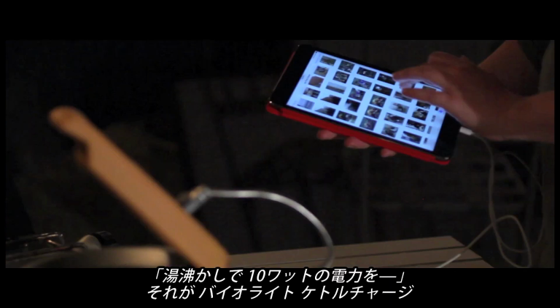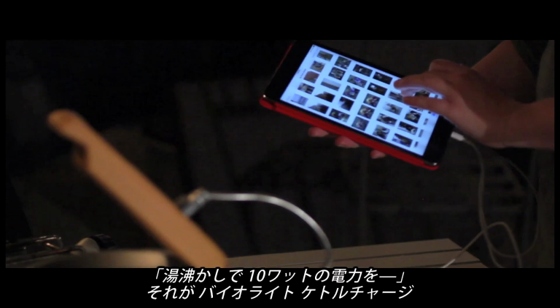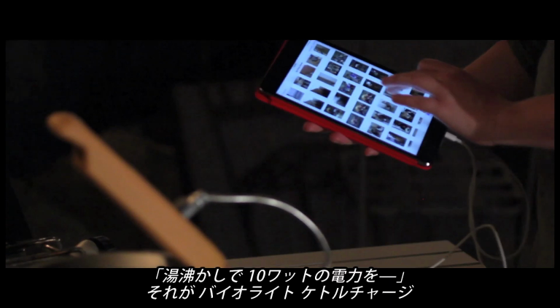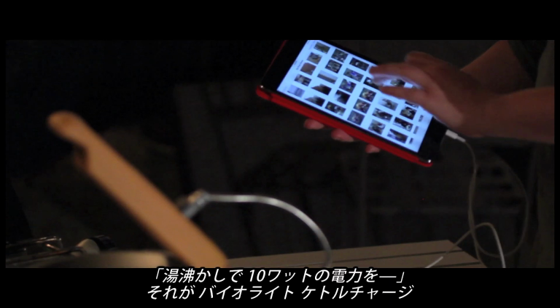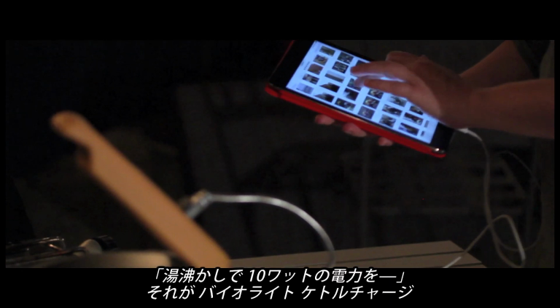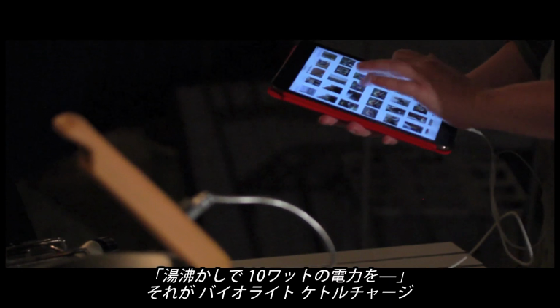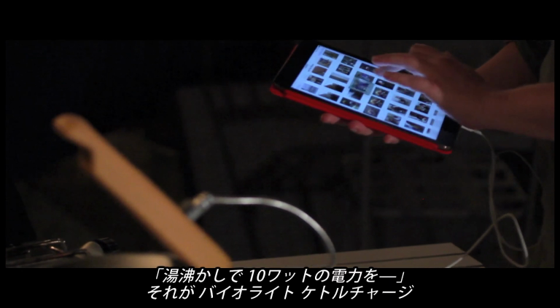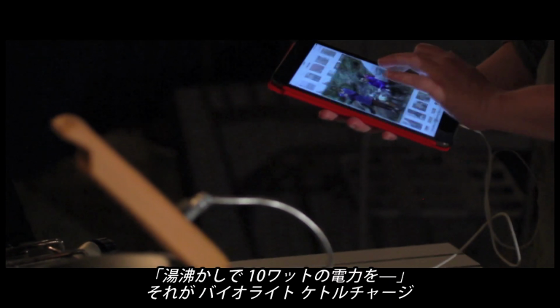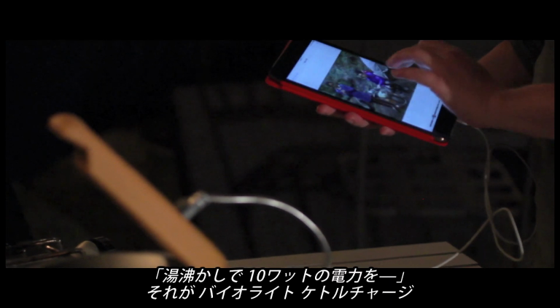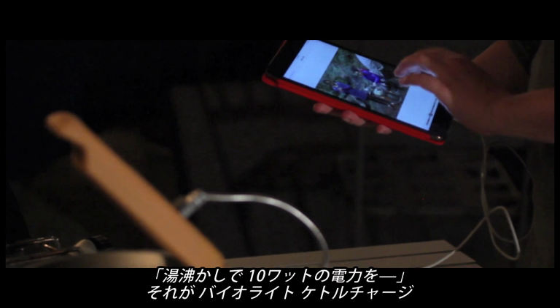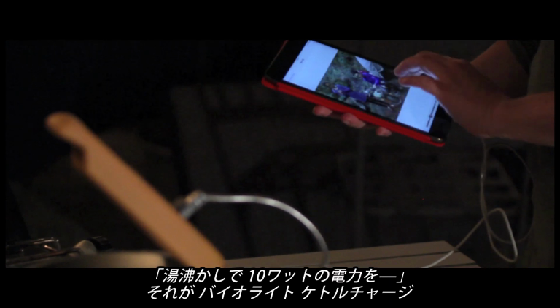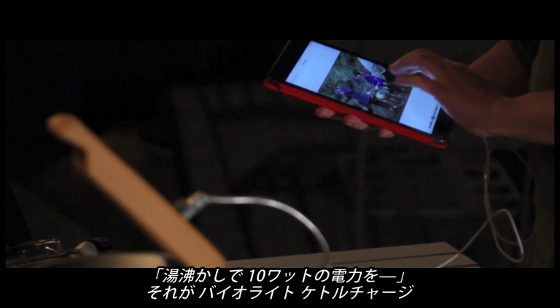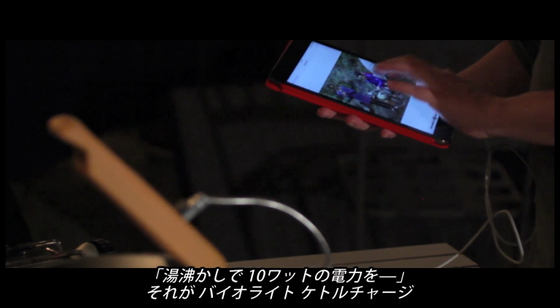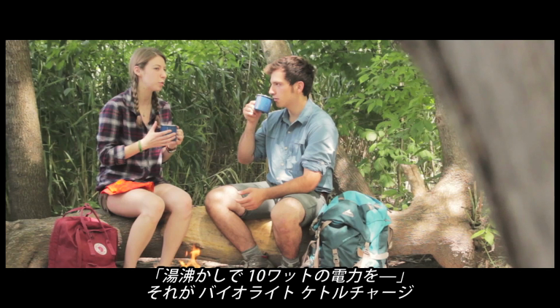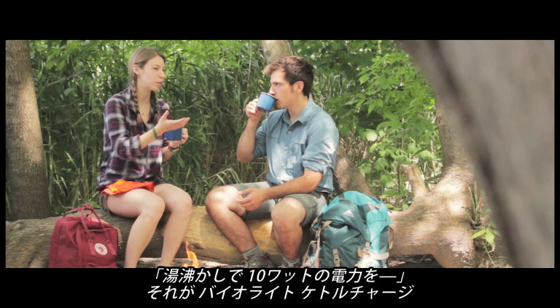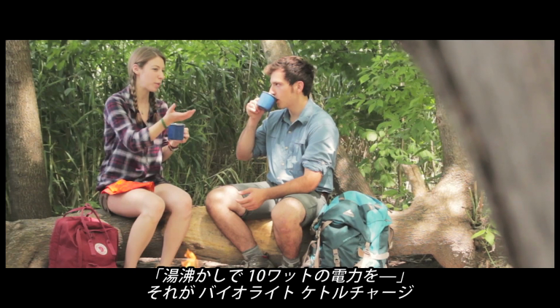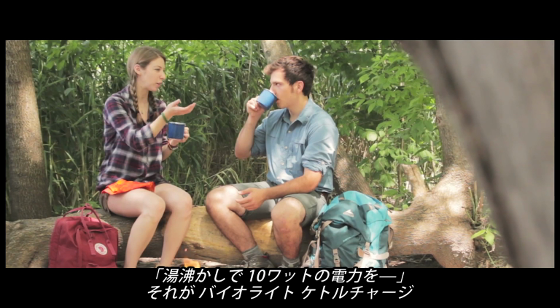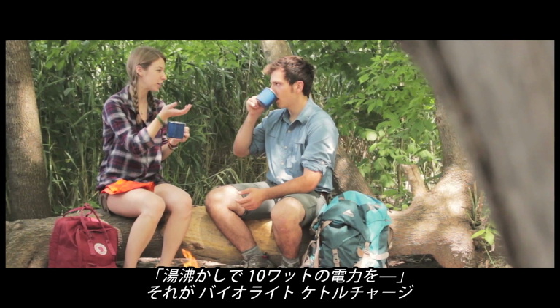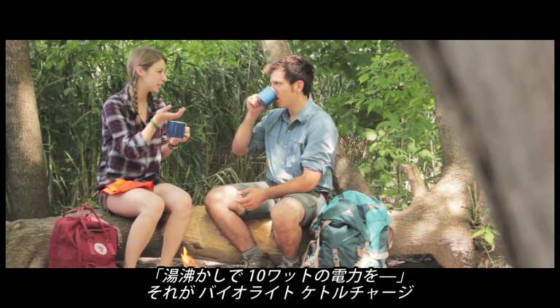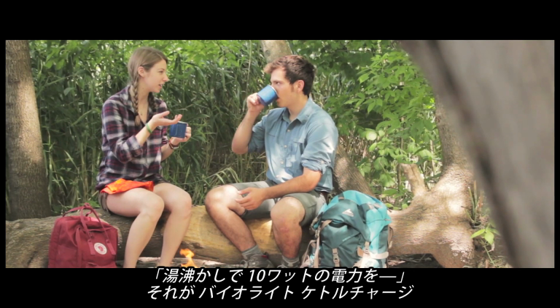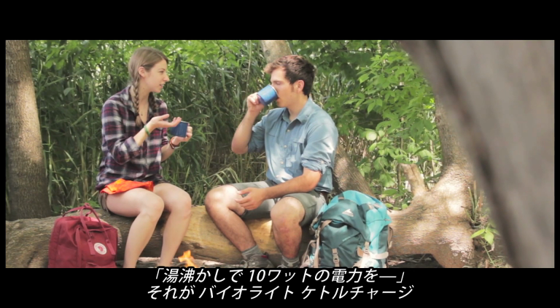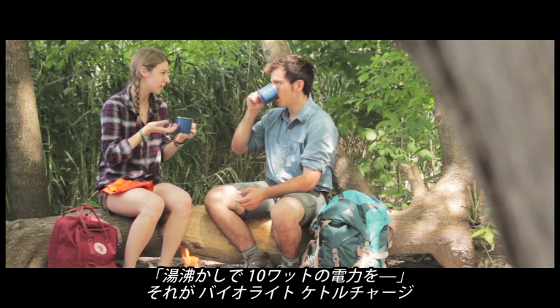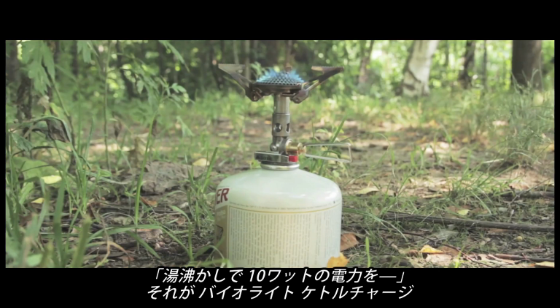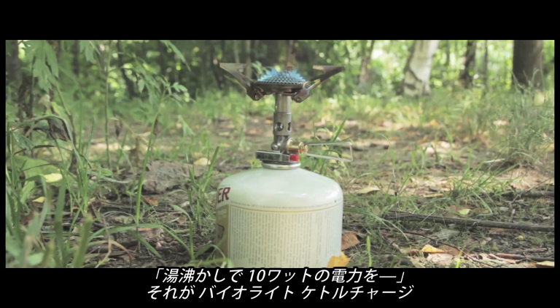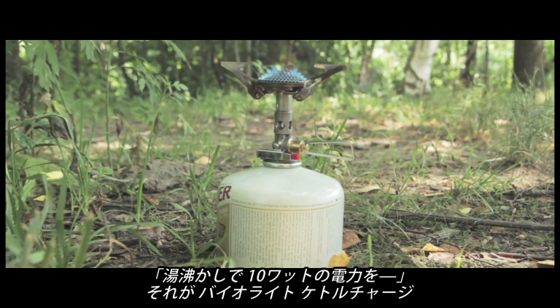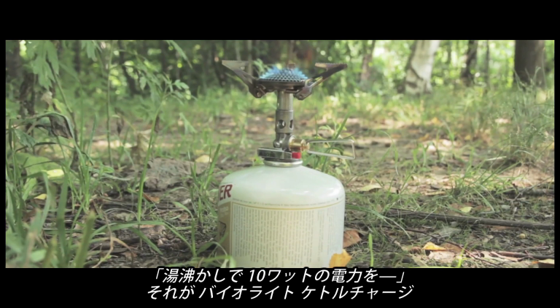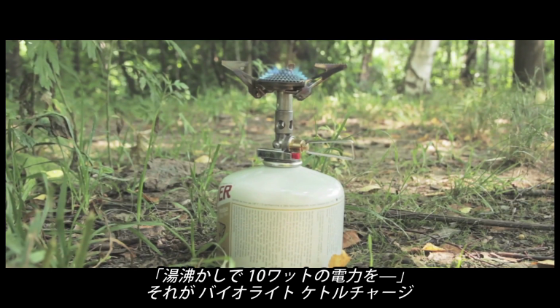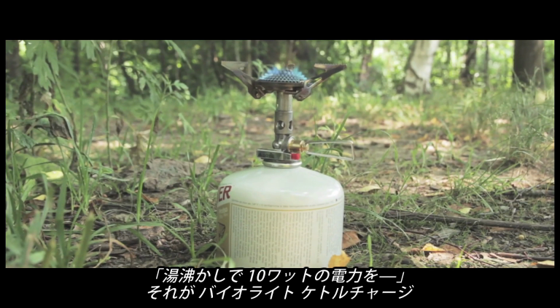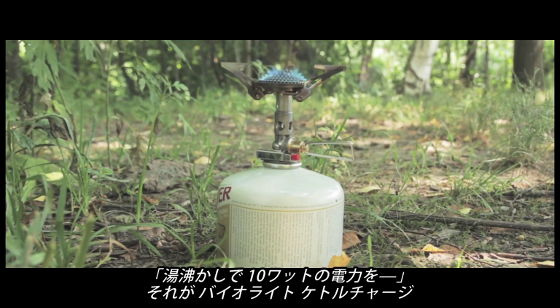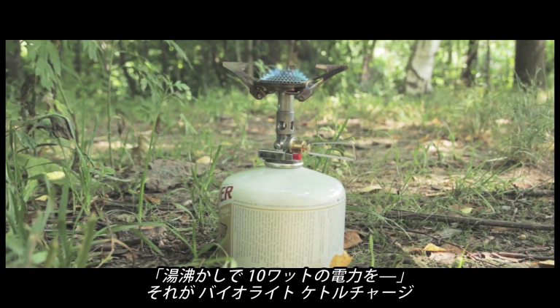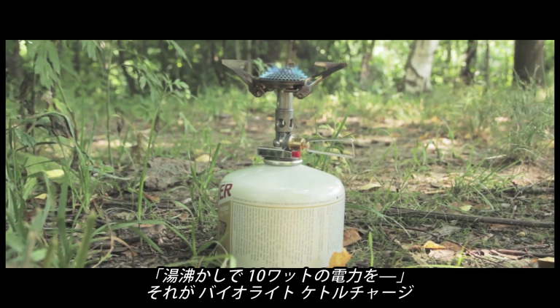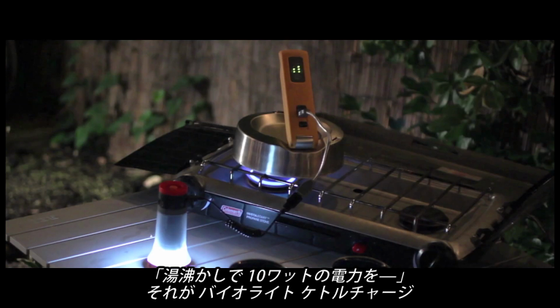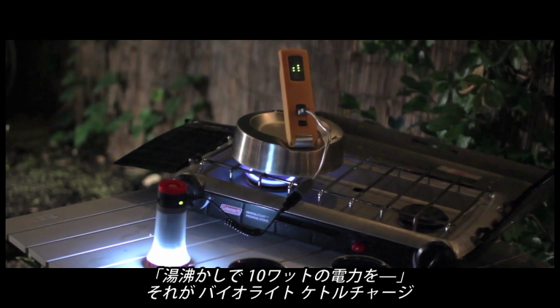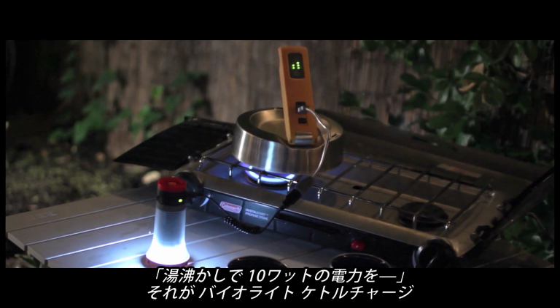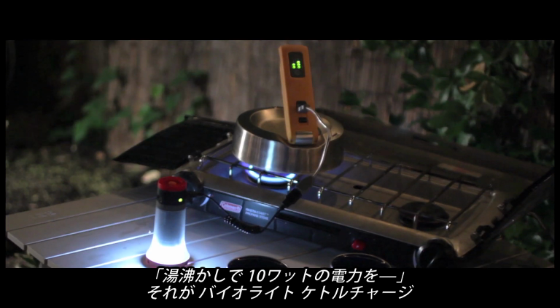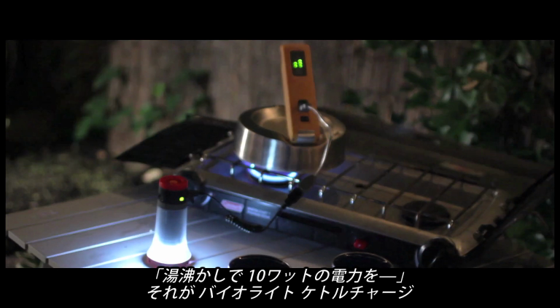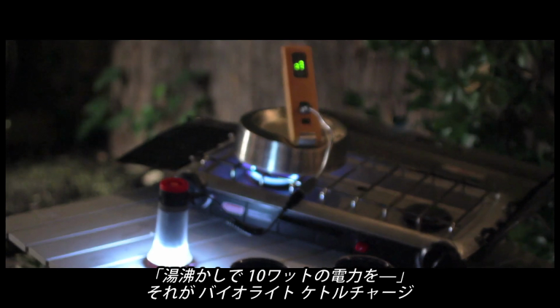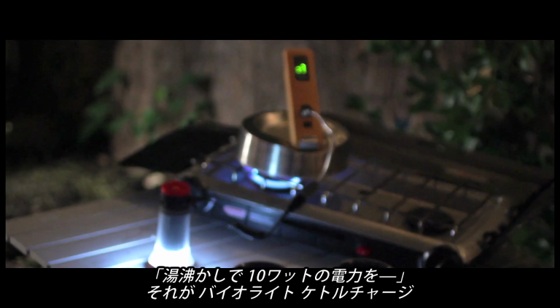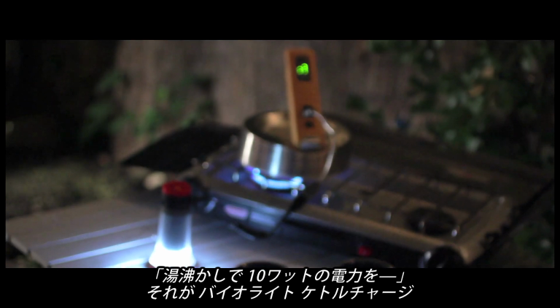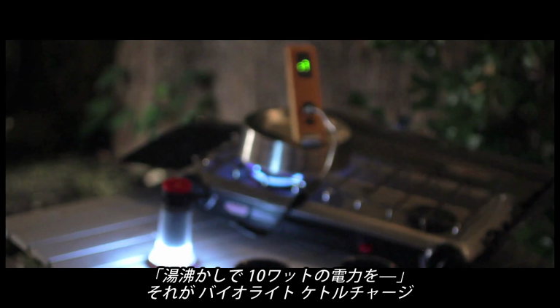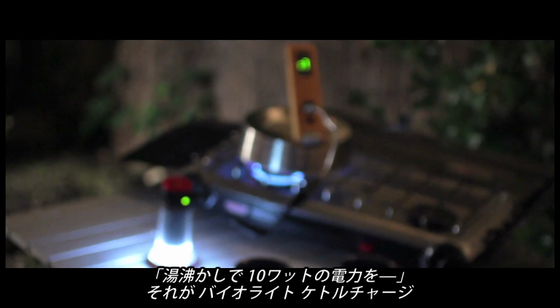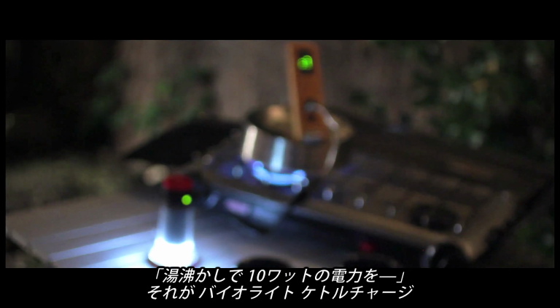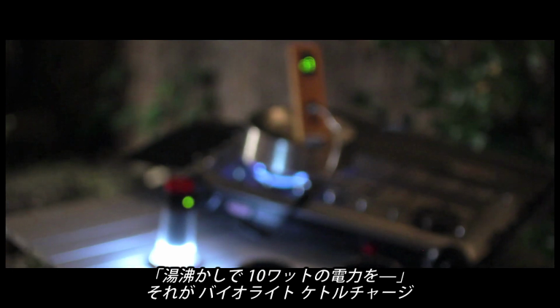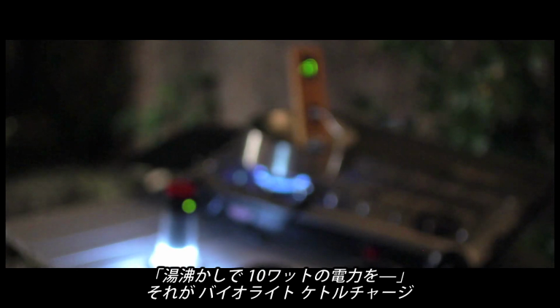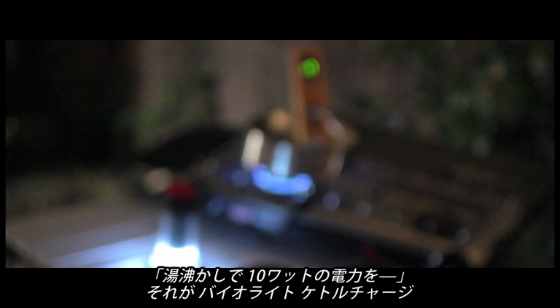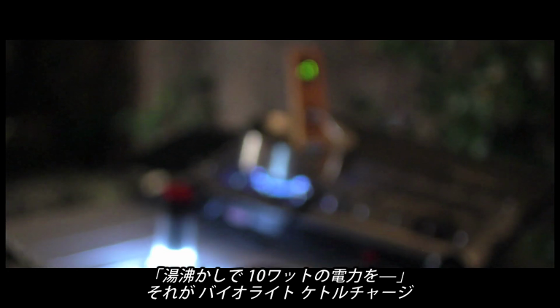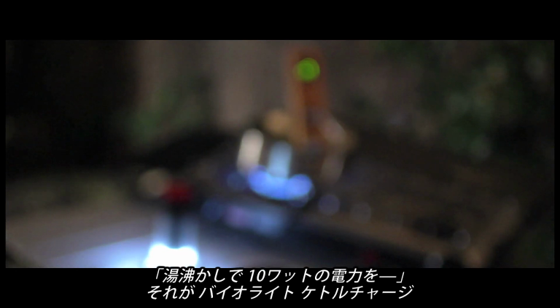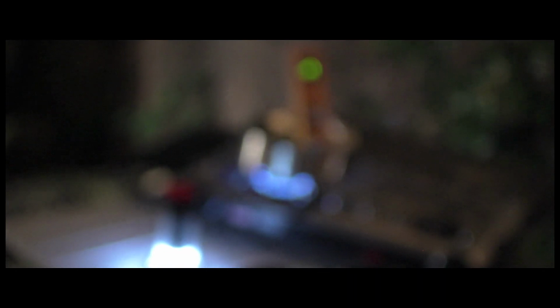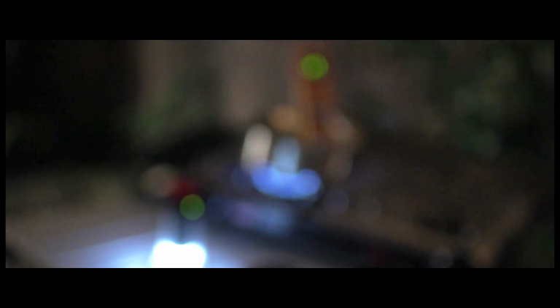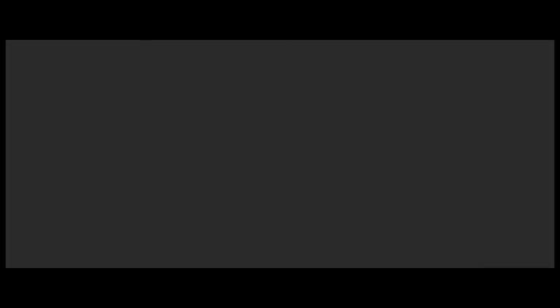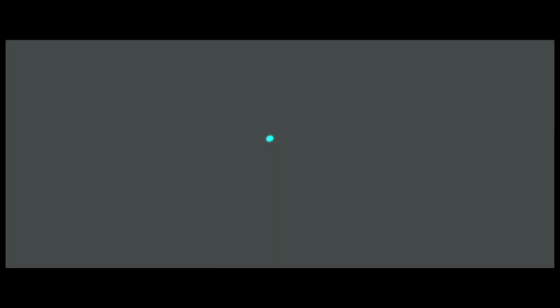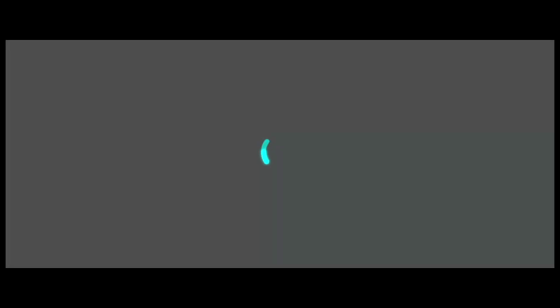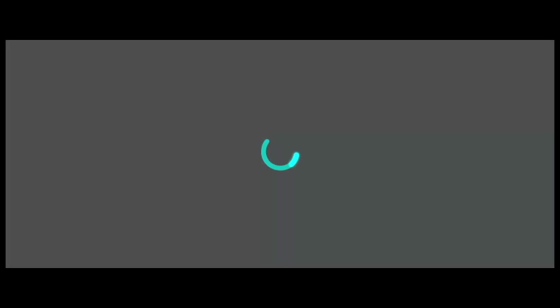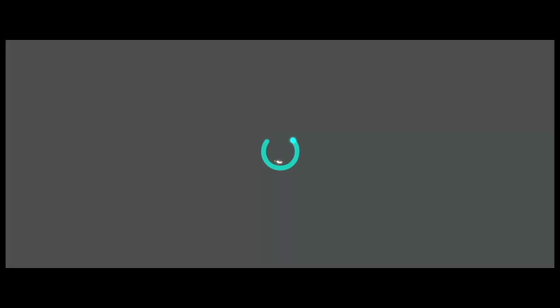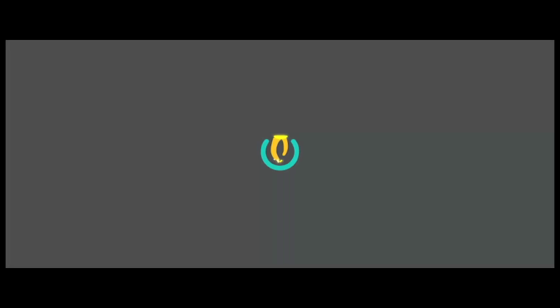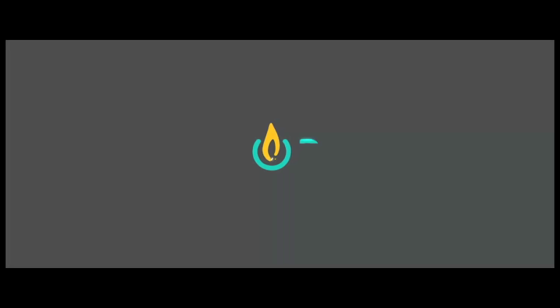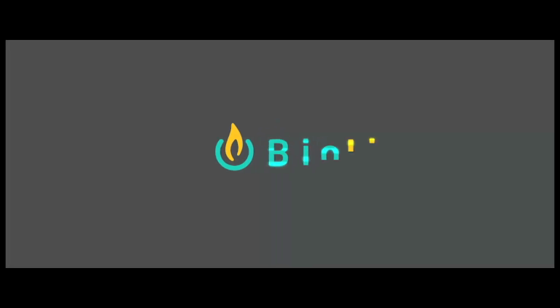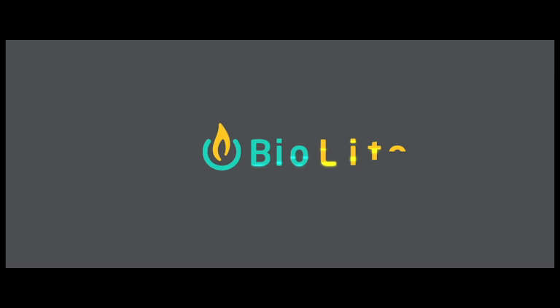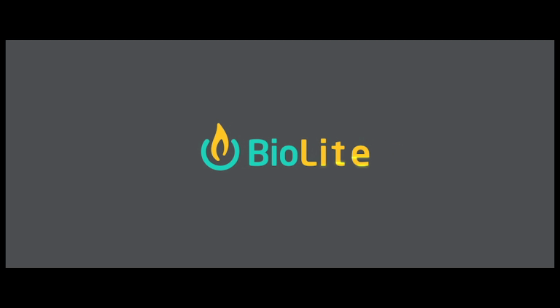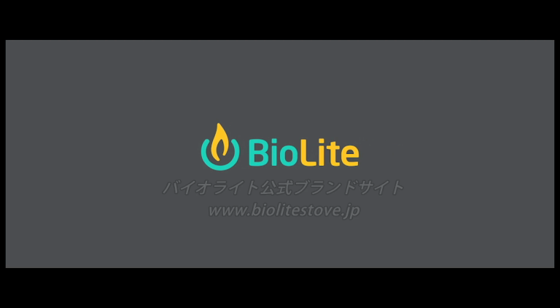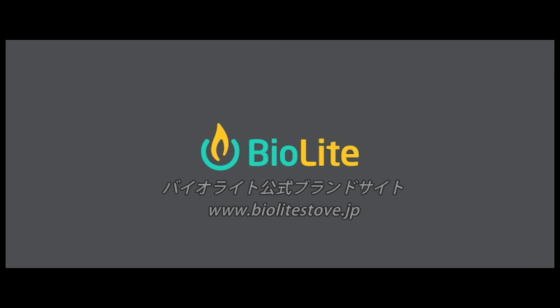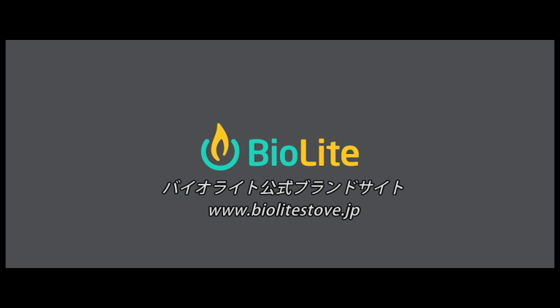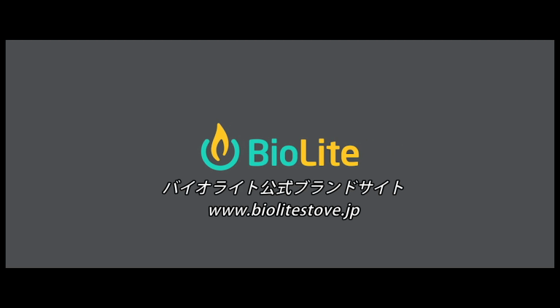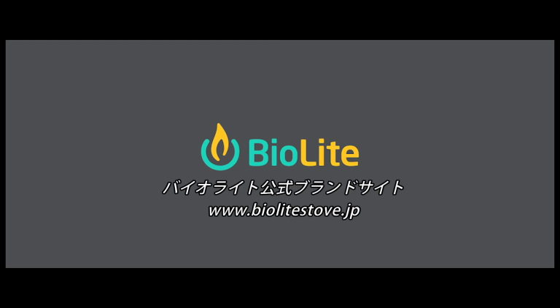Serious power, clean water, on any stove. That's the BioLite Kettle Charge. From all of us here at BioLite, thanks for watching.